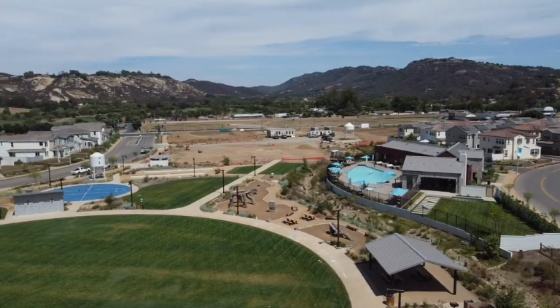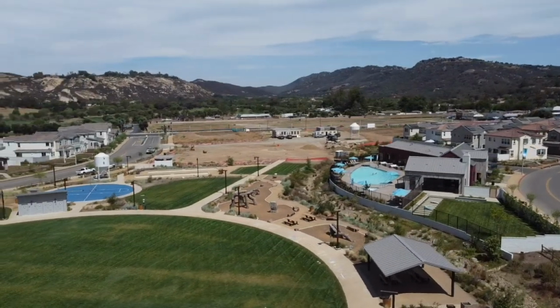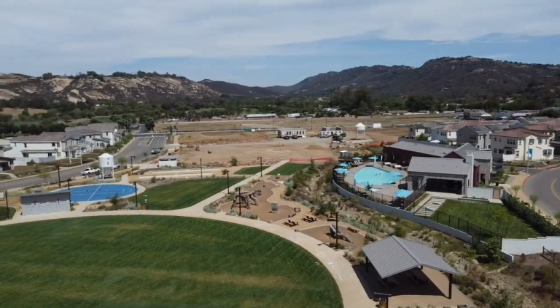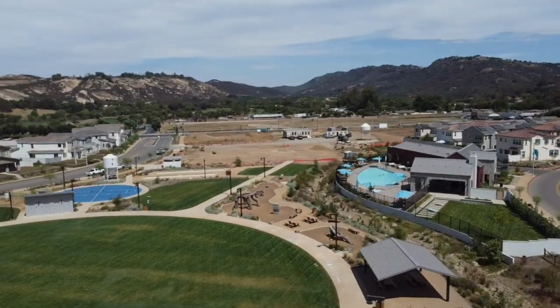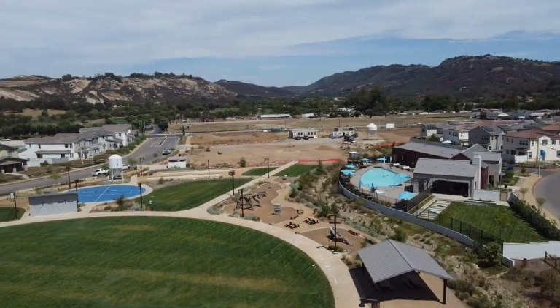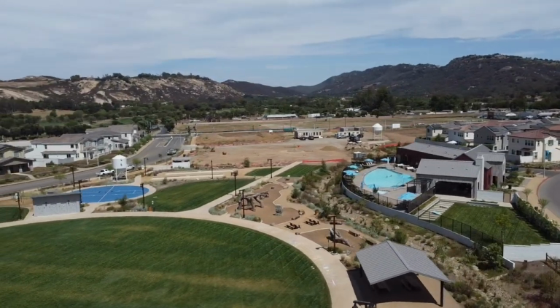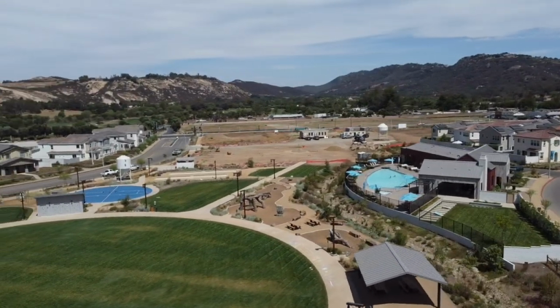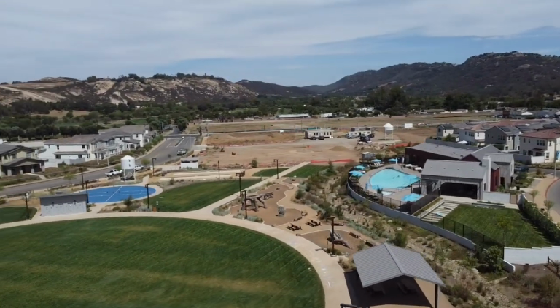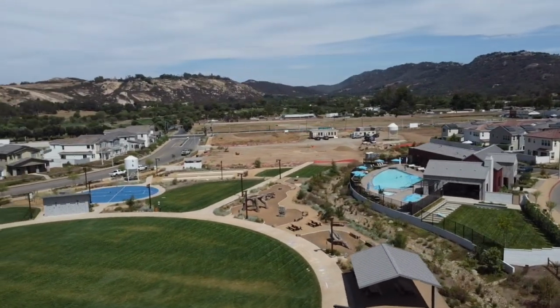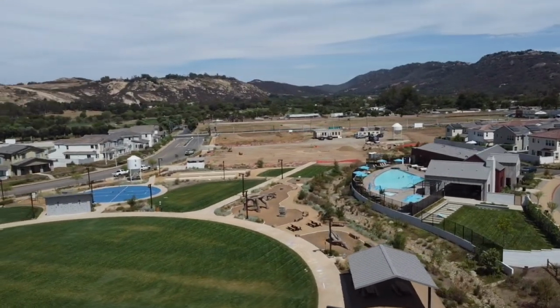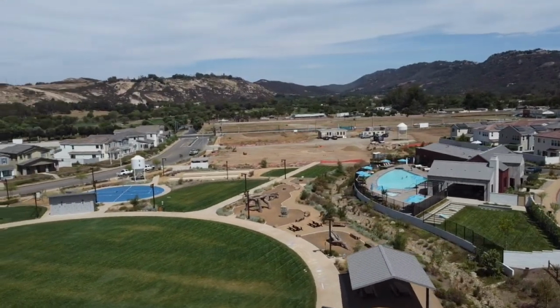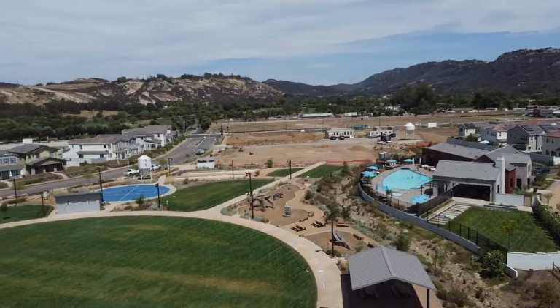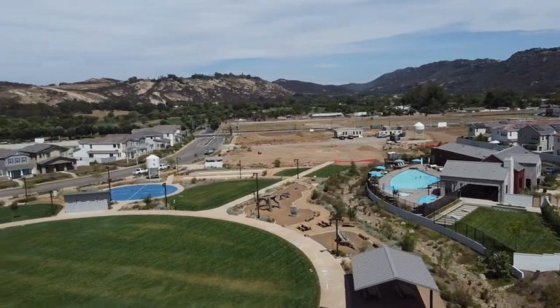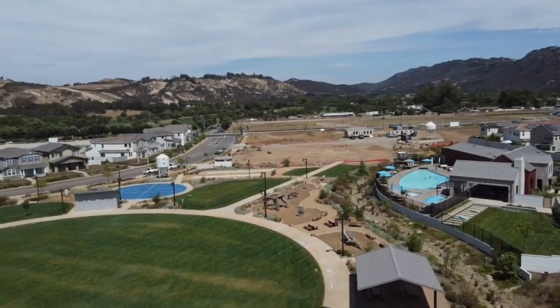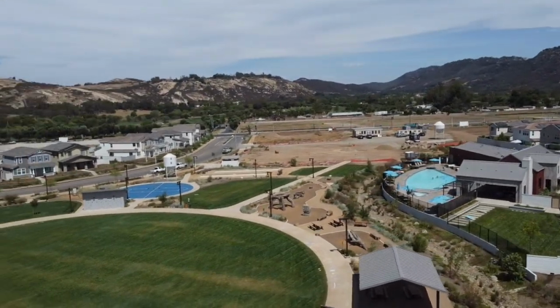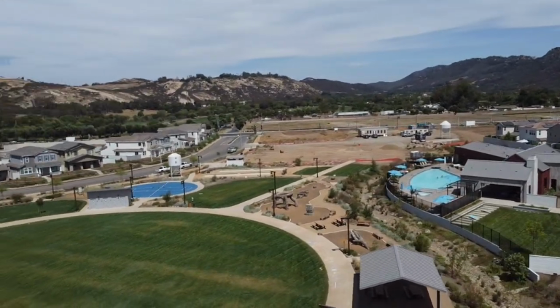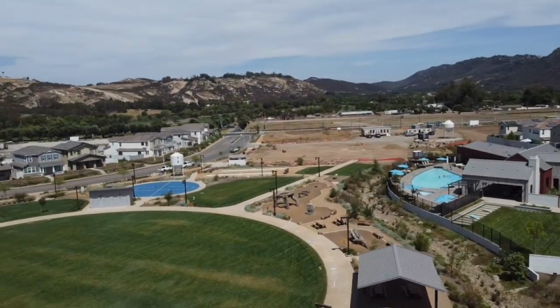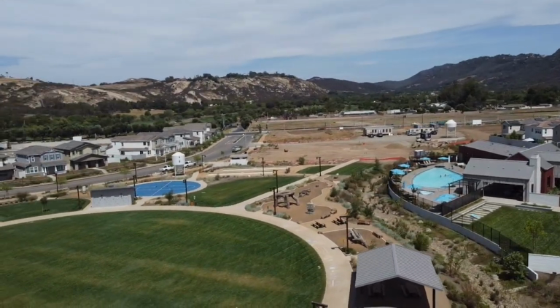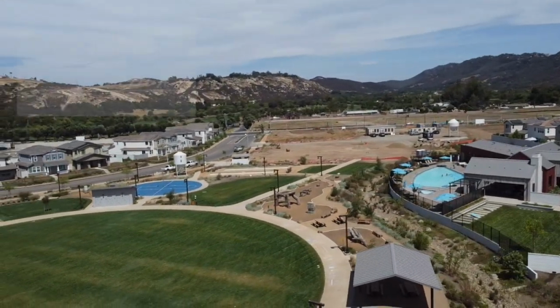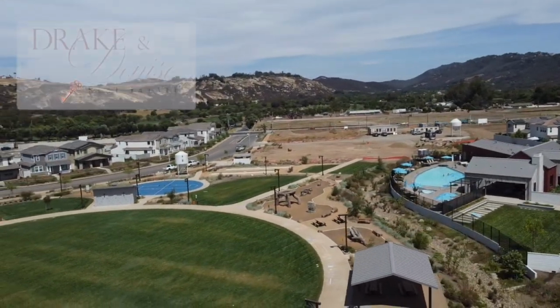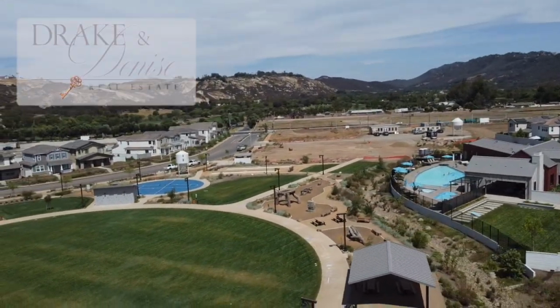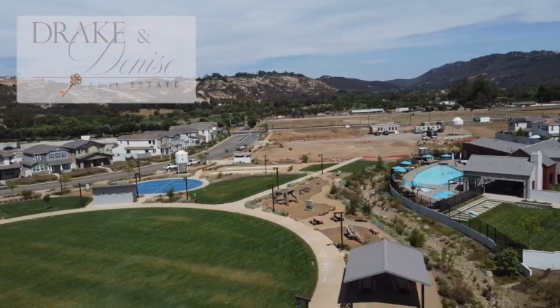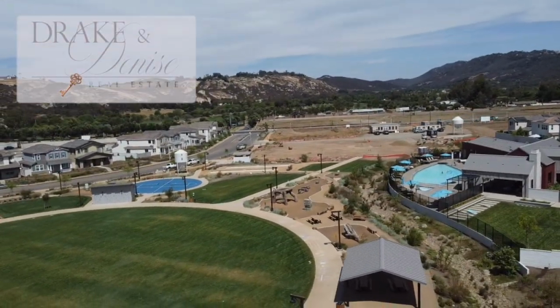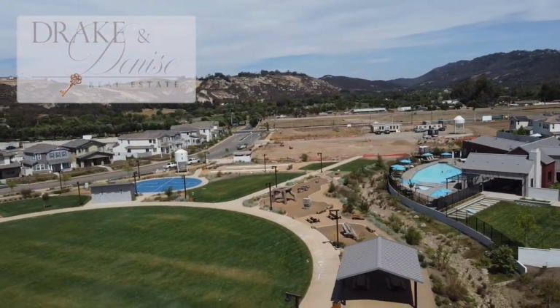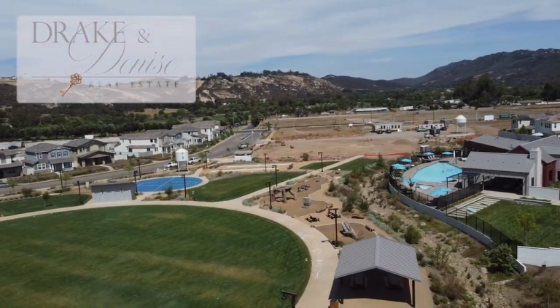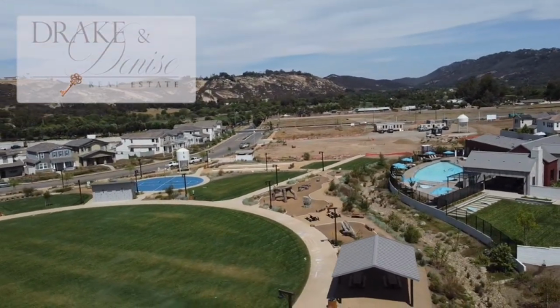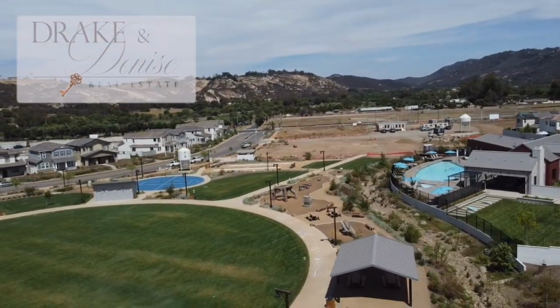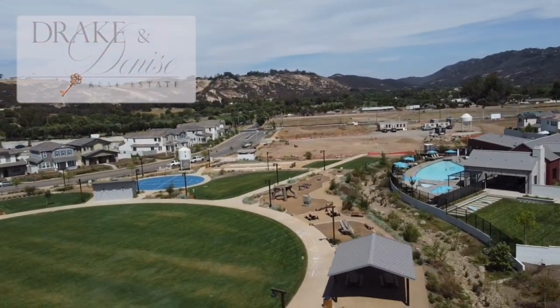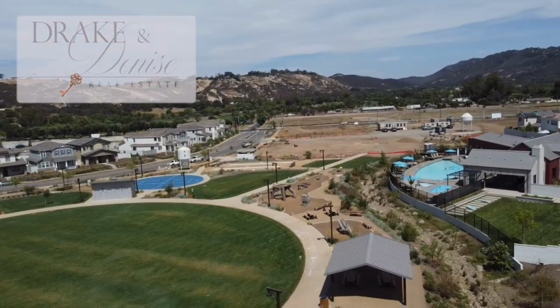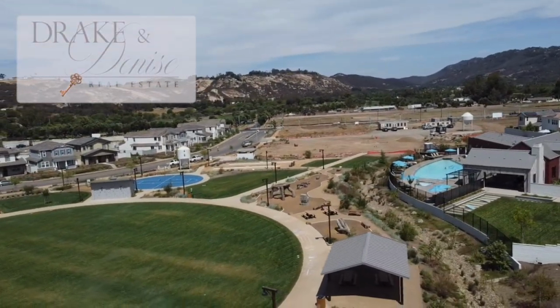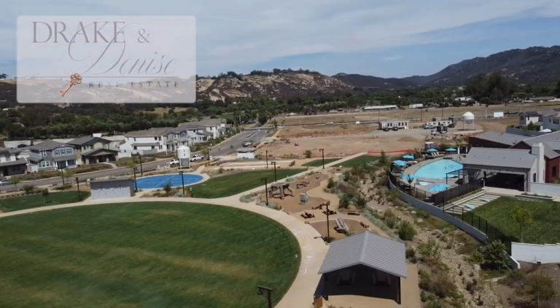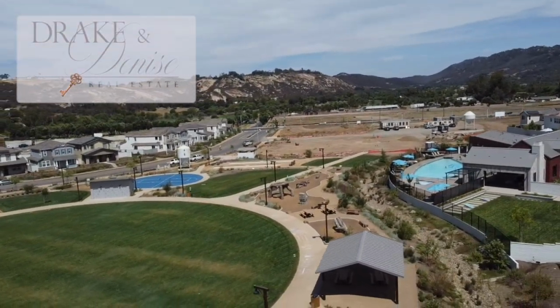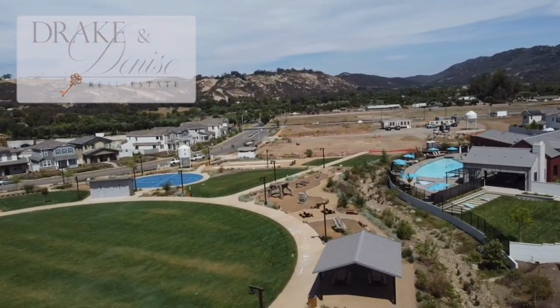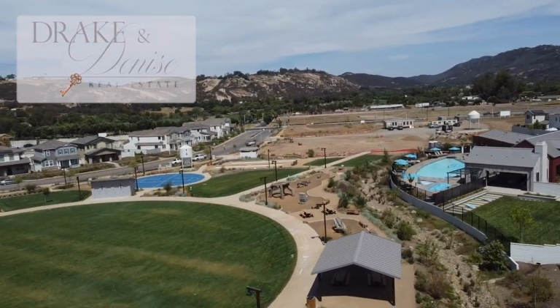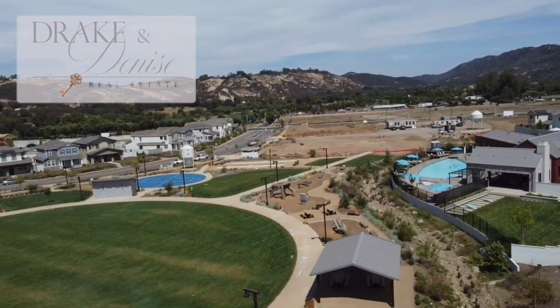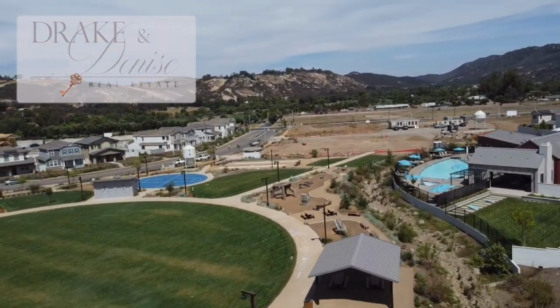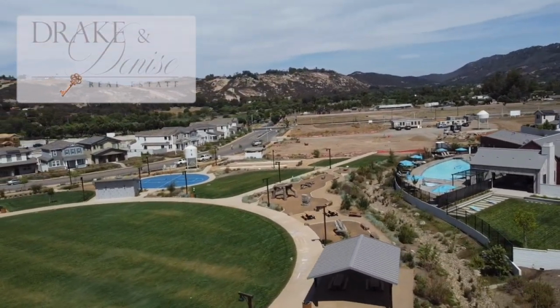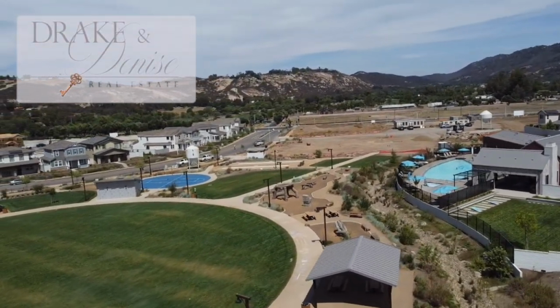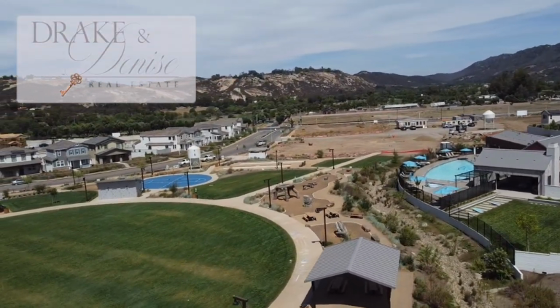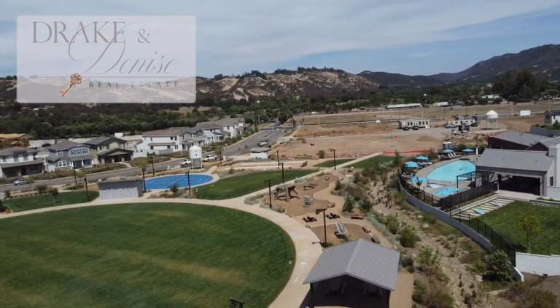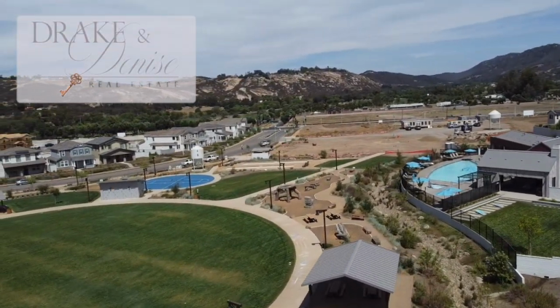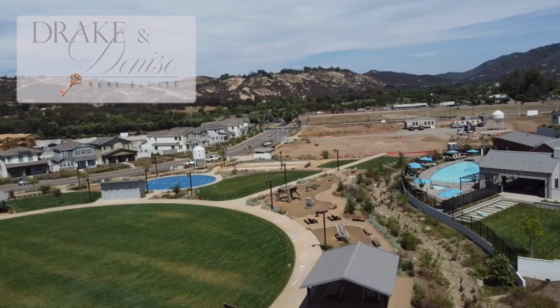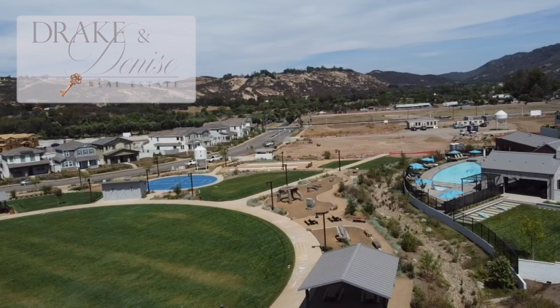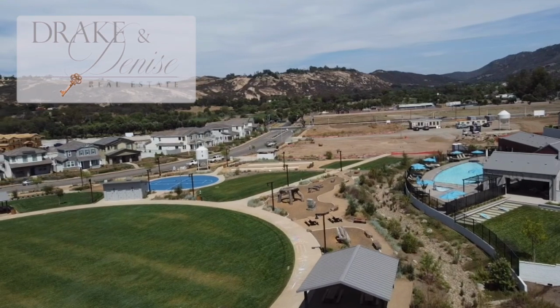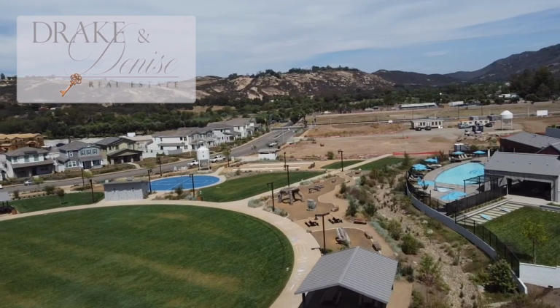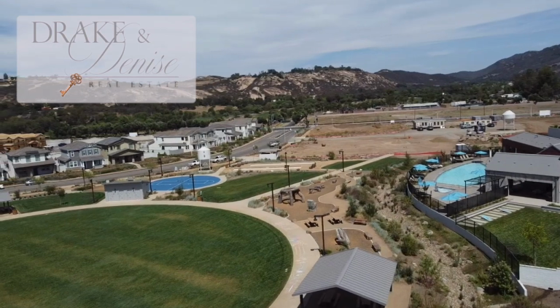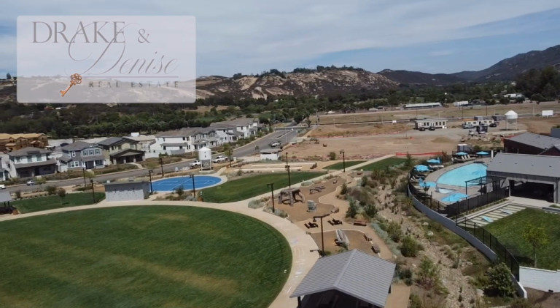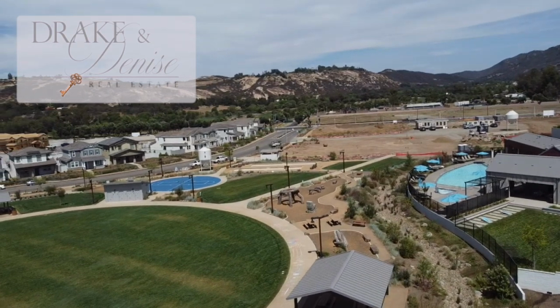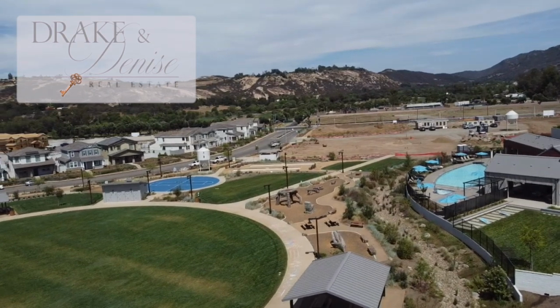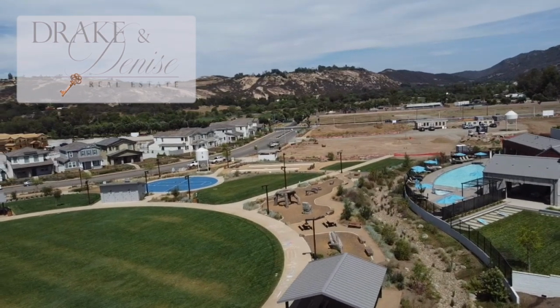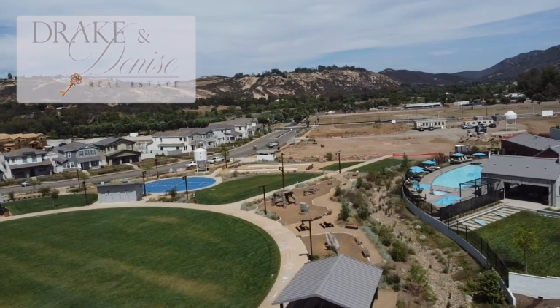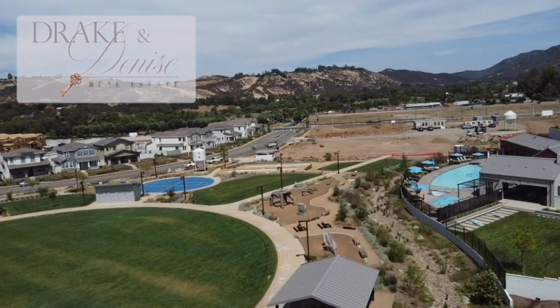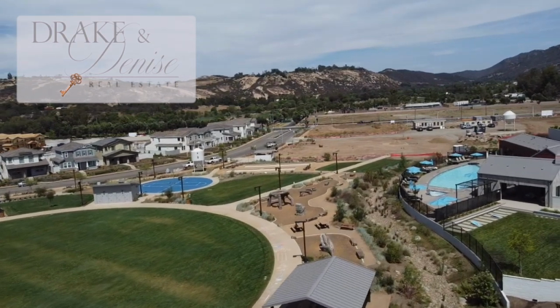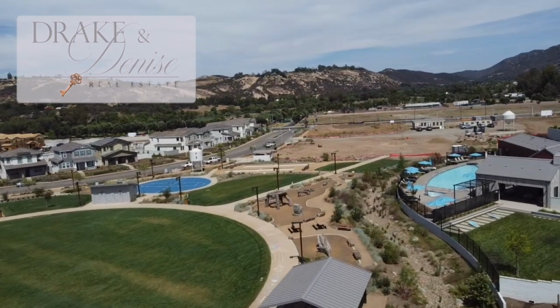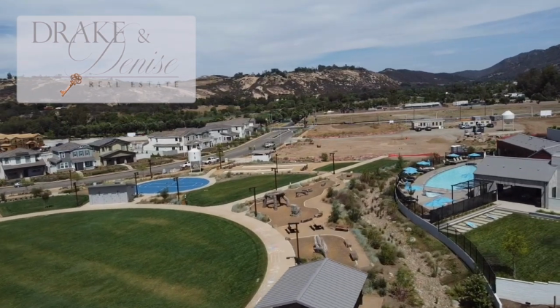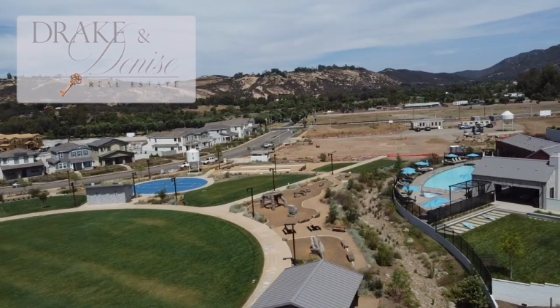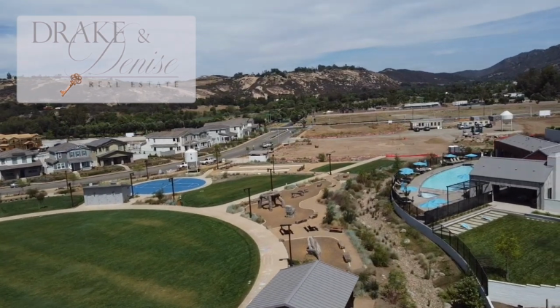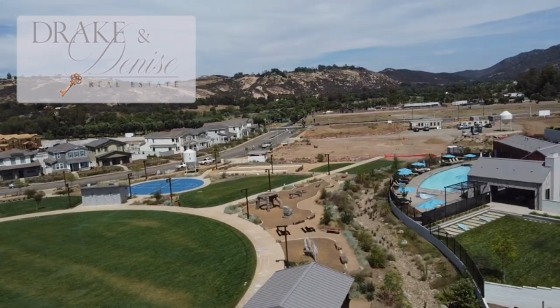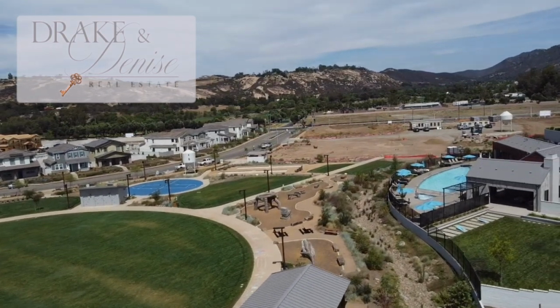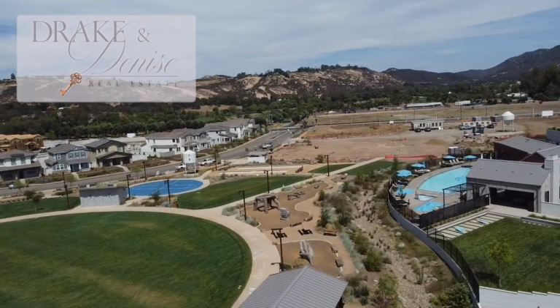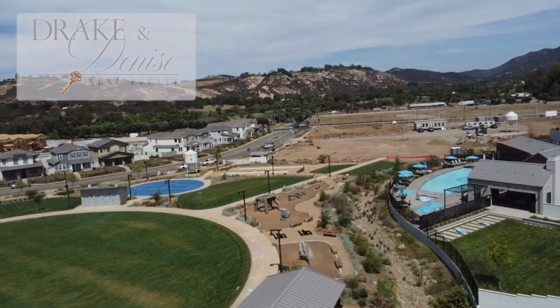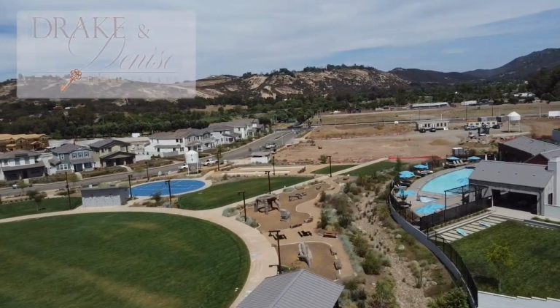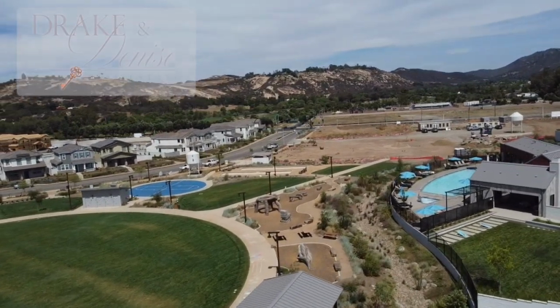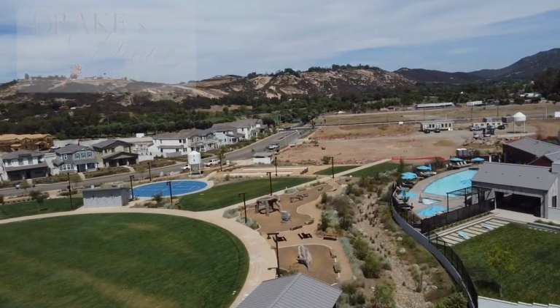Welcome to our channel. We are Drake and Denise Stolle with New Leaf Realty in beautiful San Diego, California.